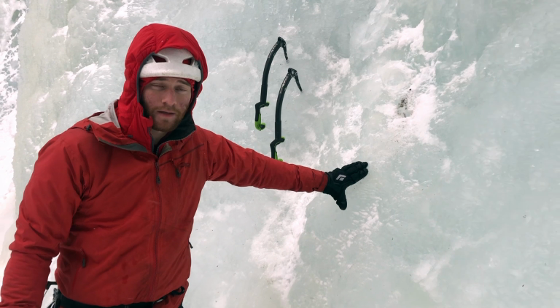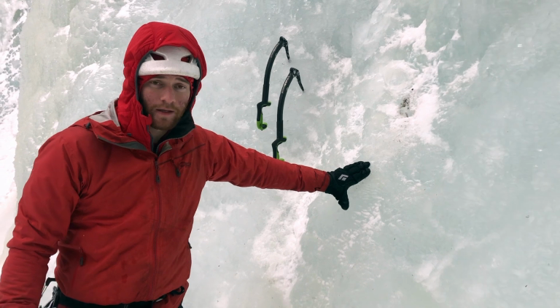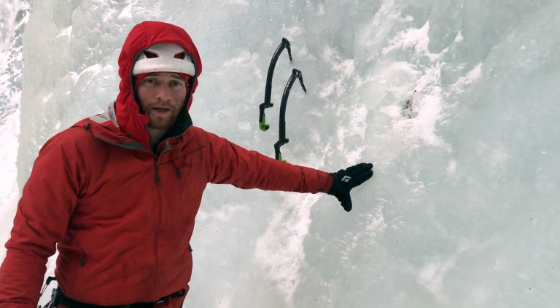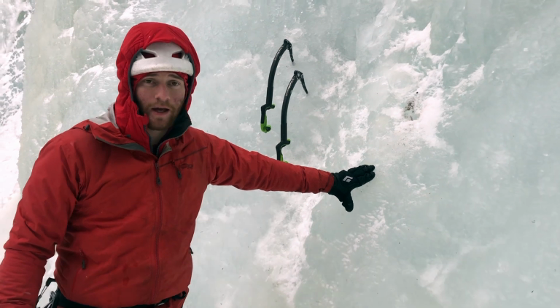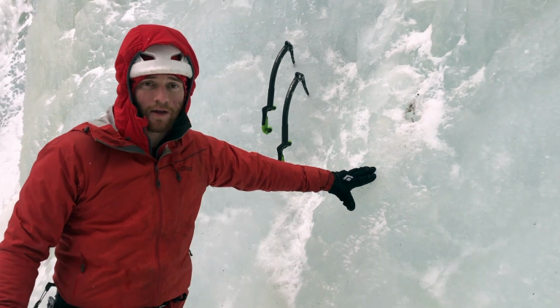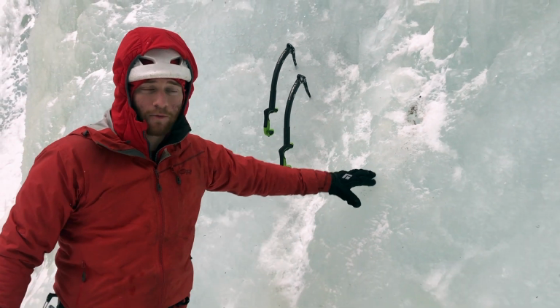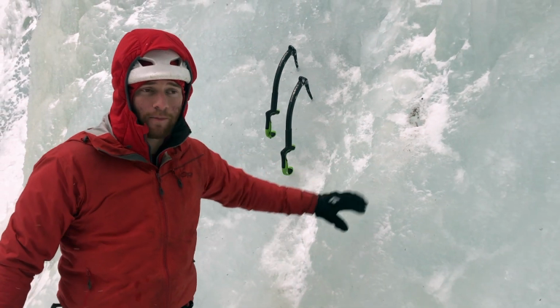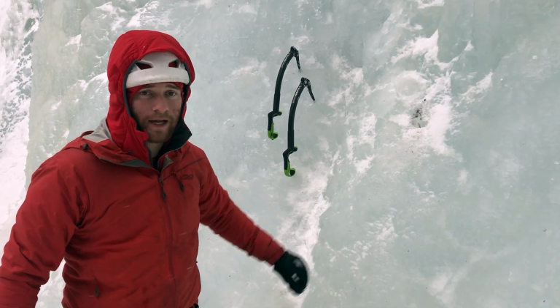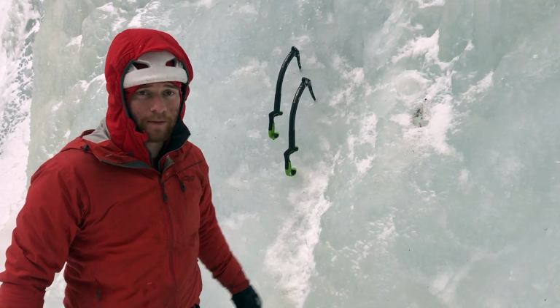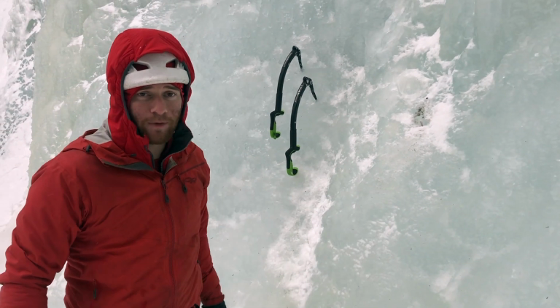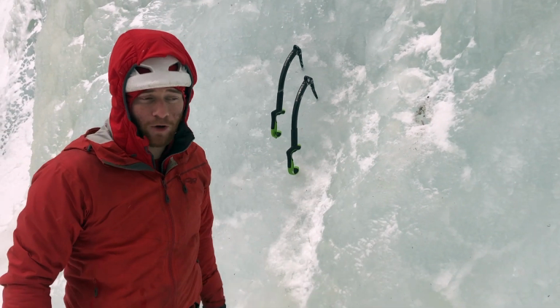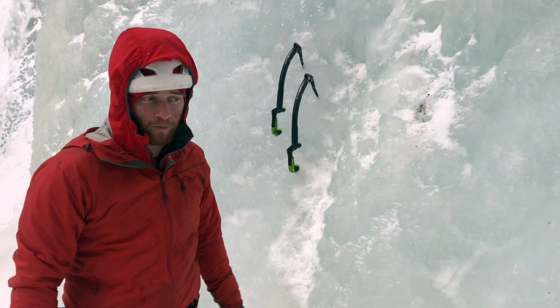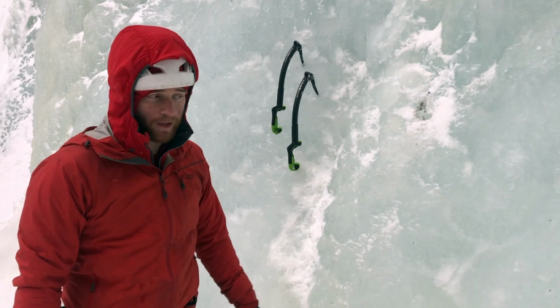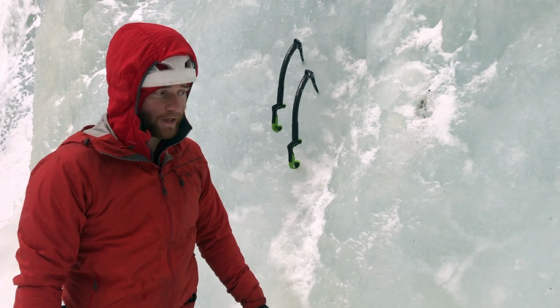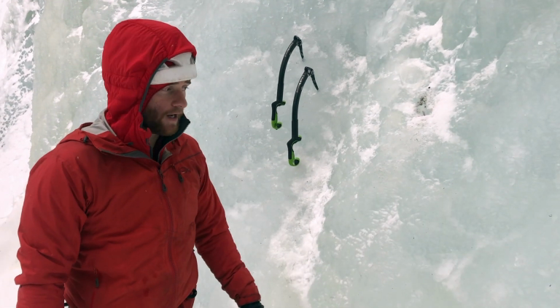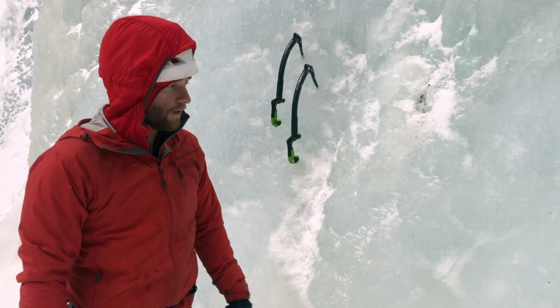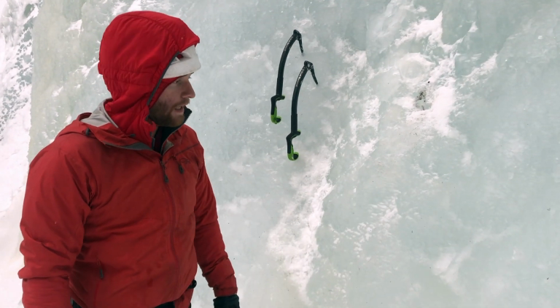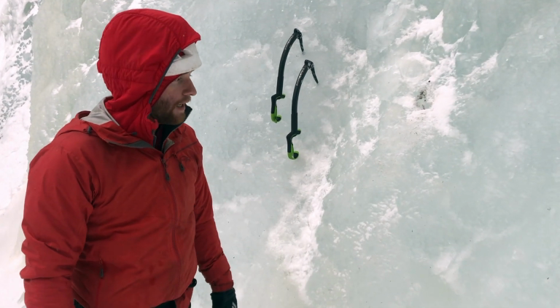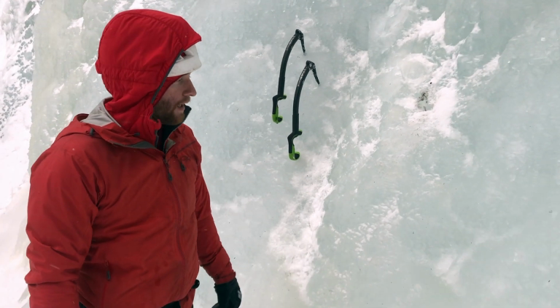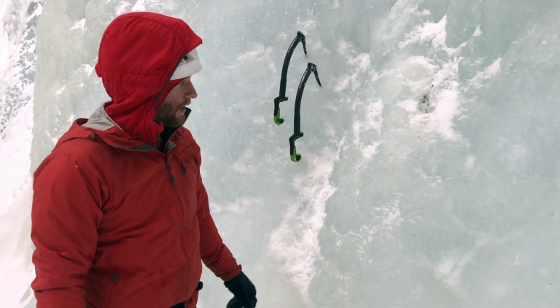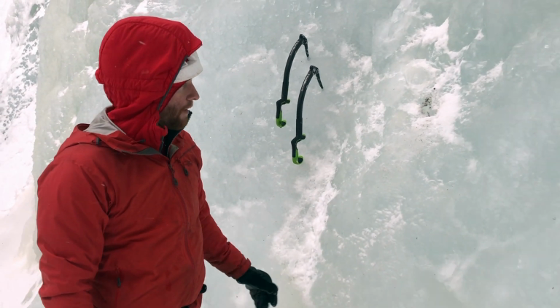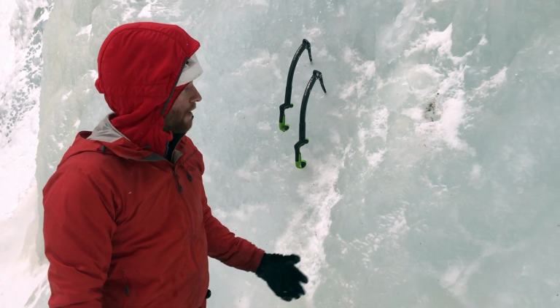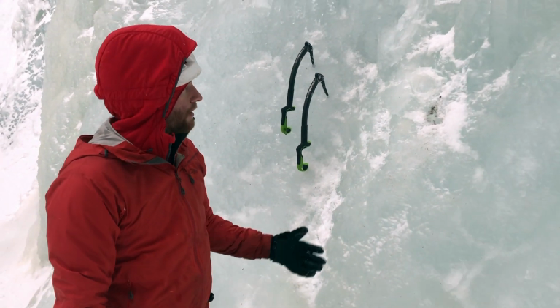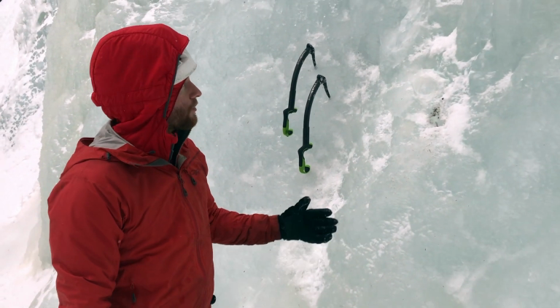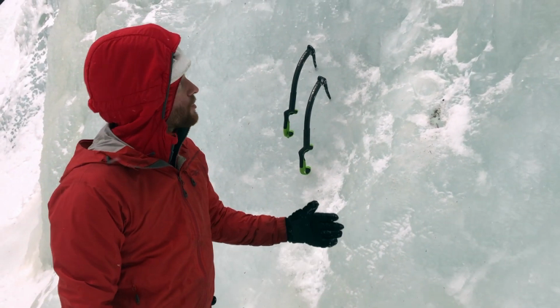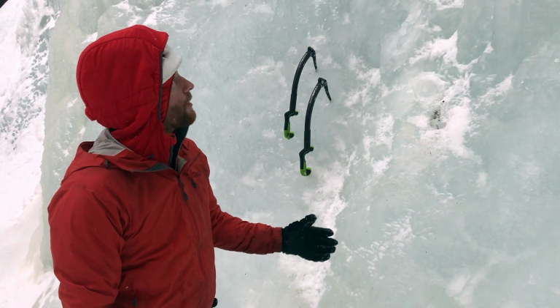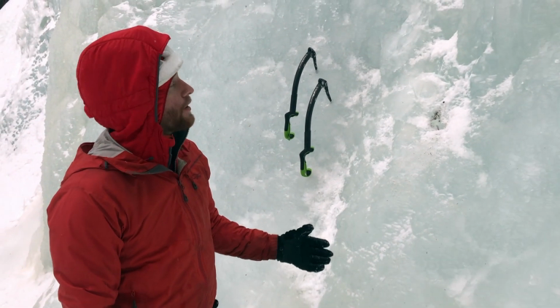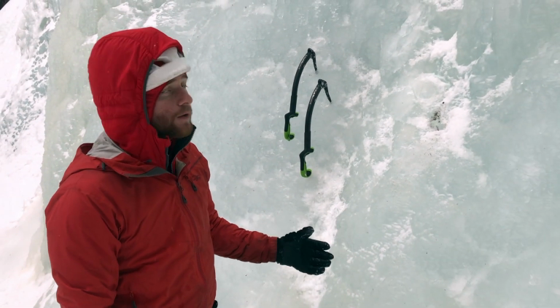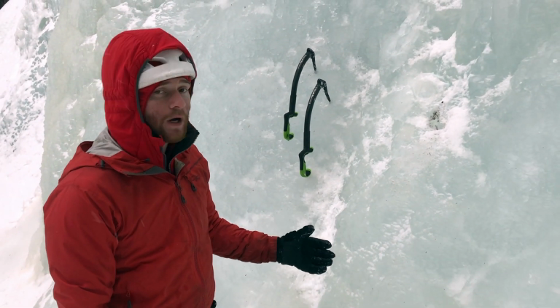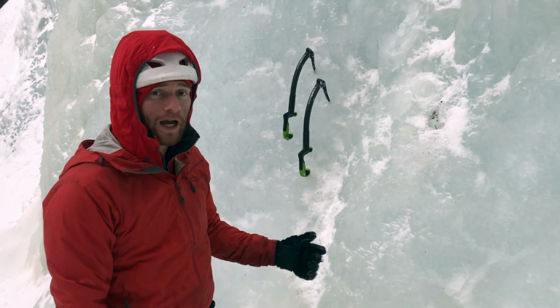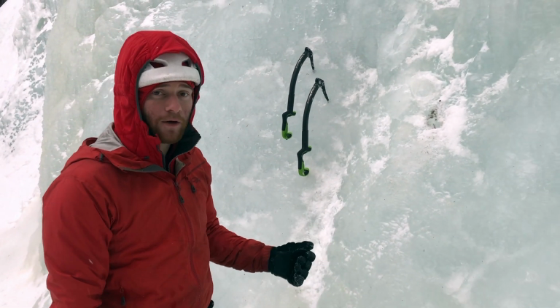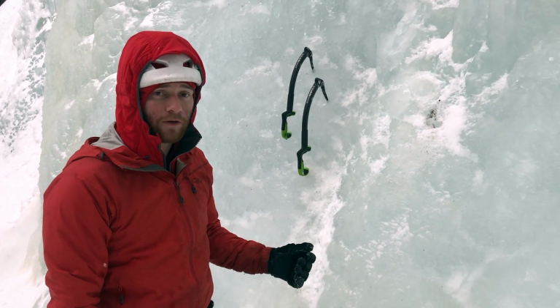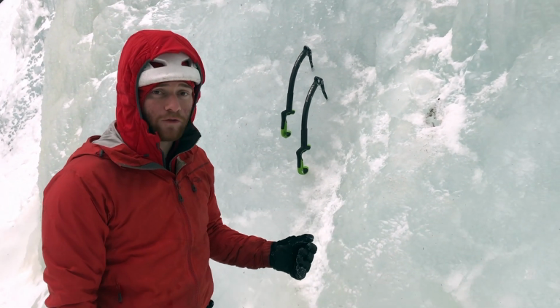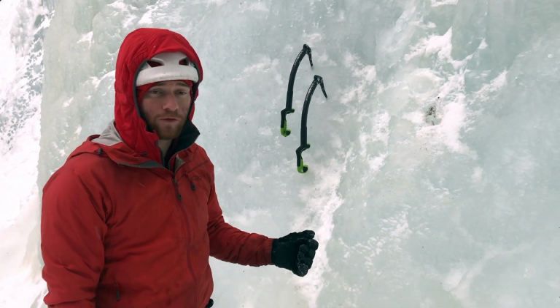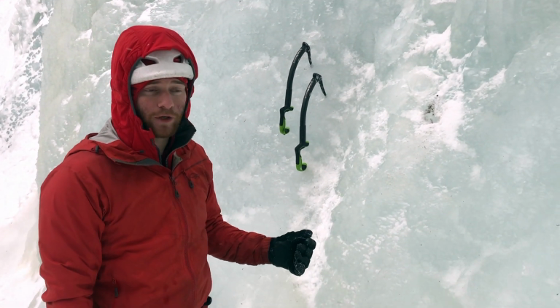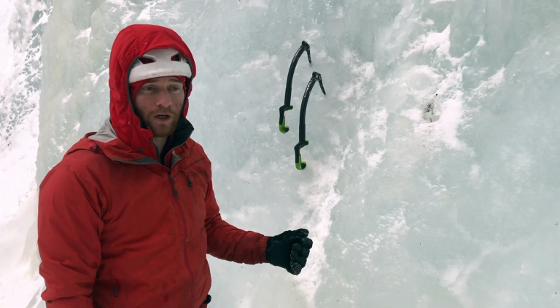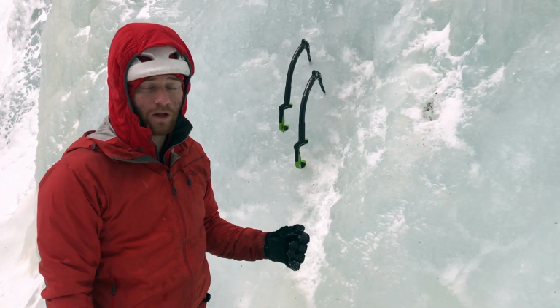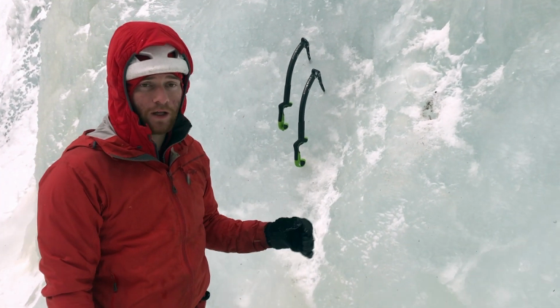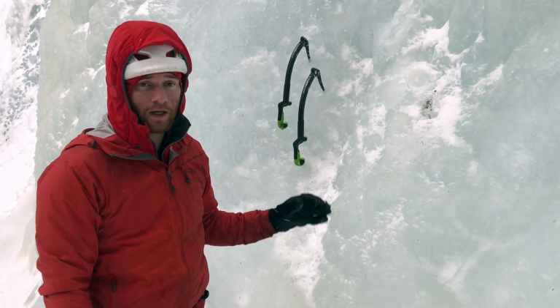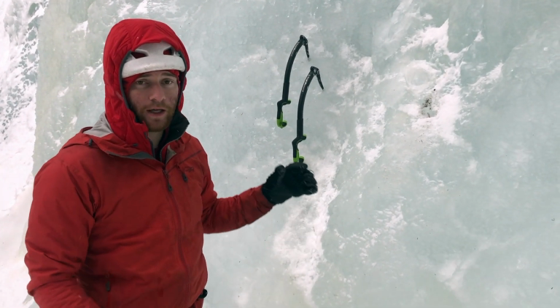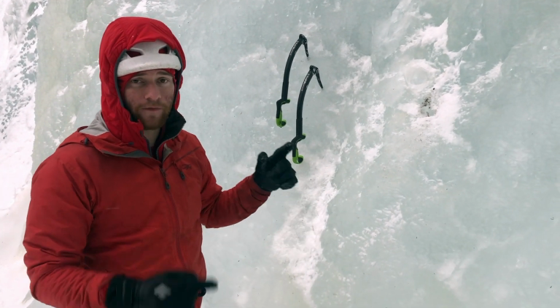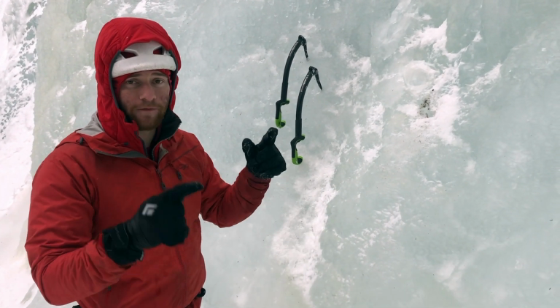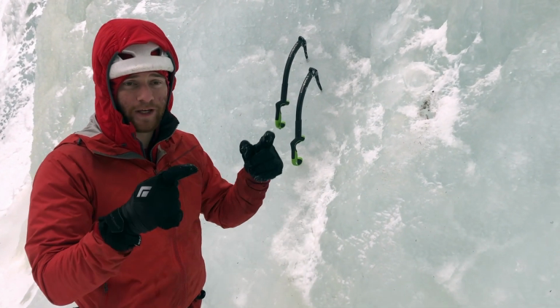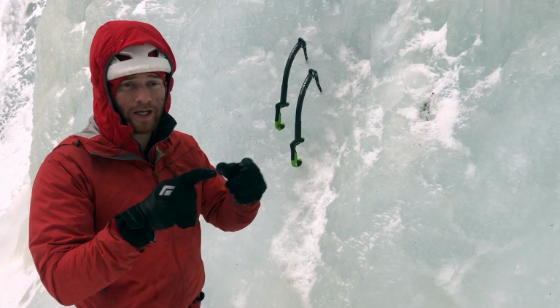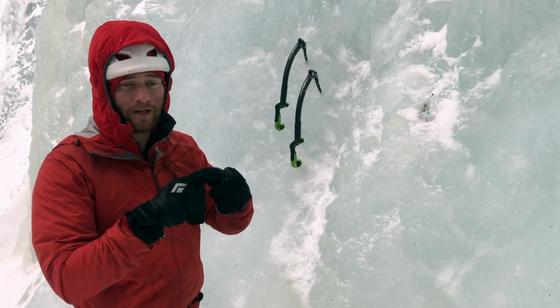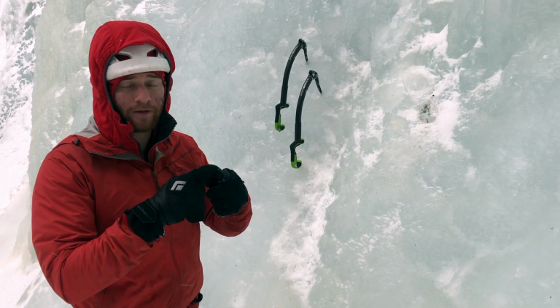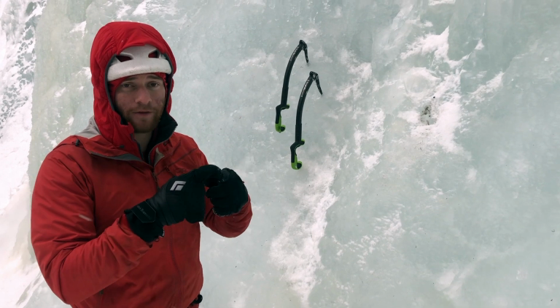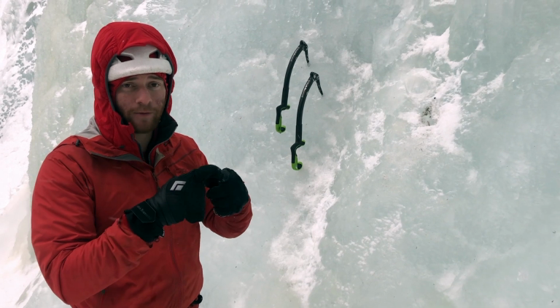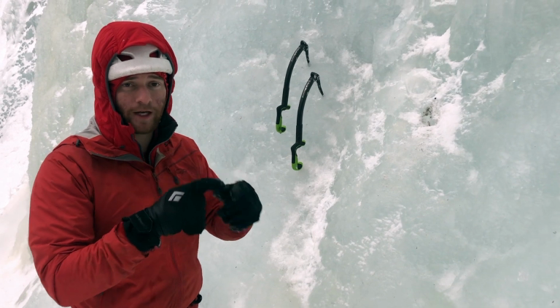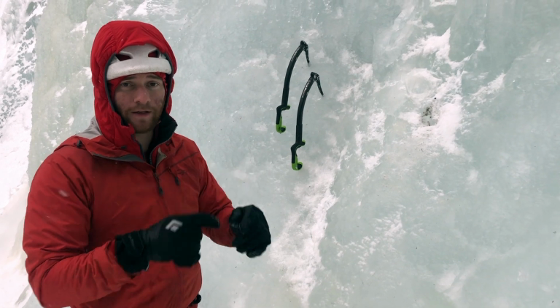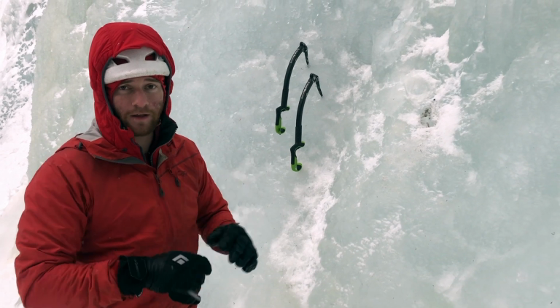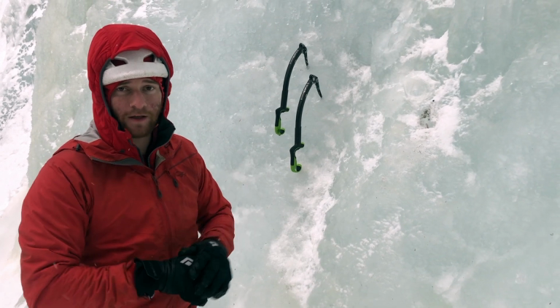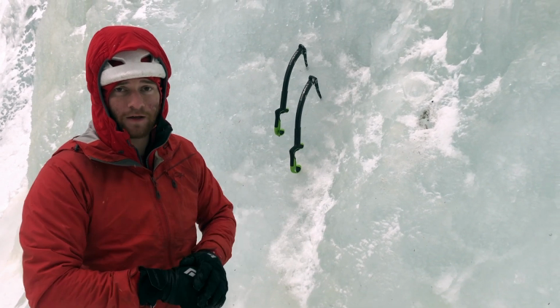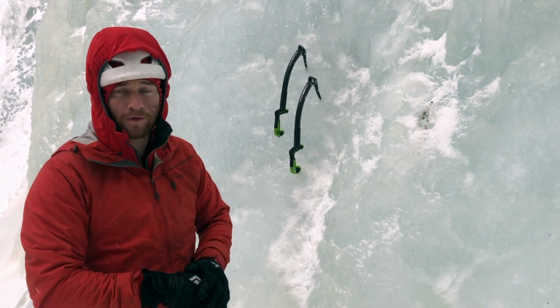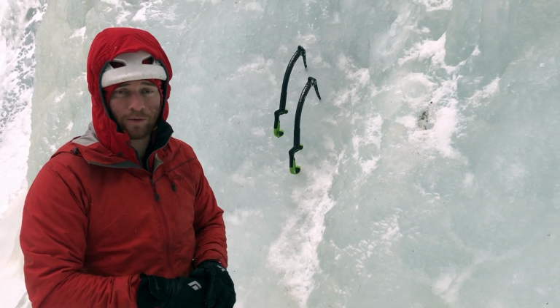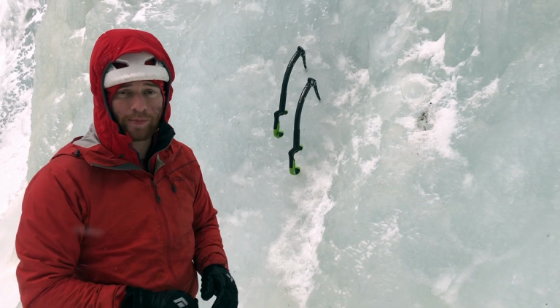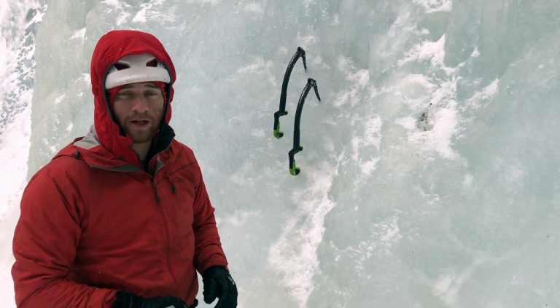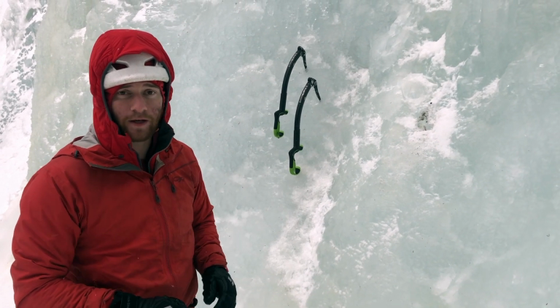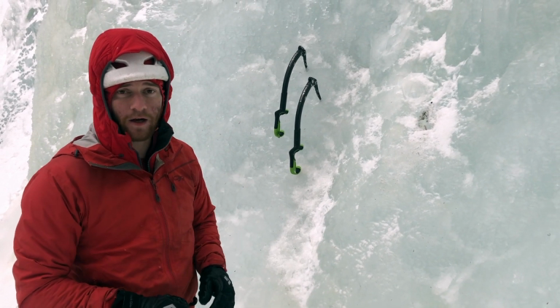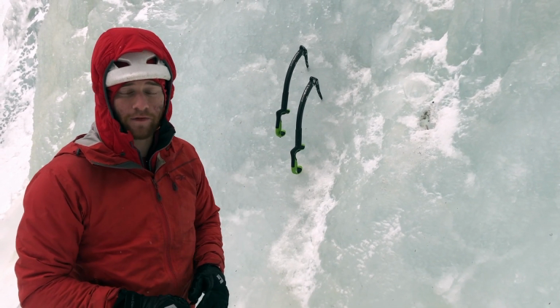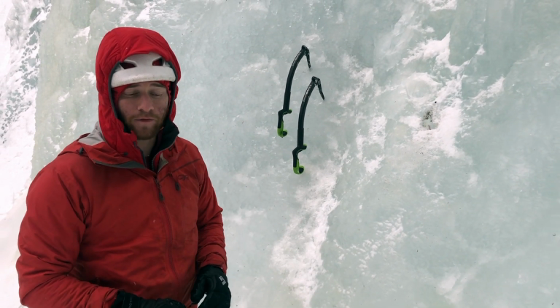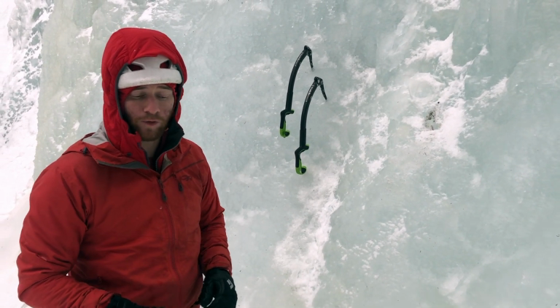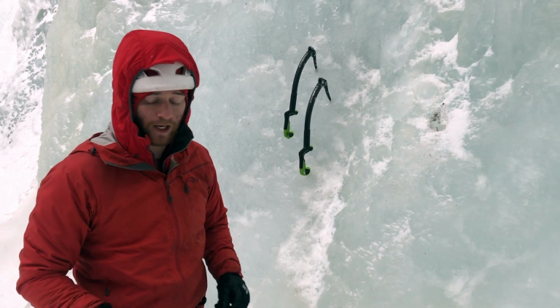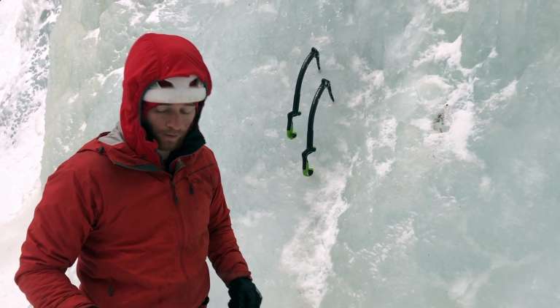Hey guys, we're back in Bozeman now, and I want to show you how to drill a V-thread for rappelling off of a route.